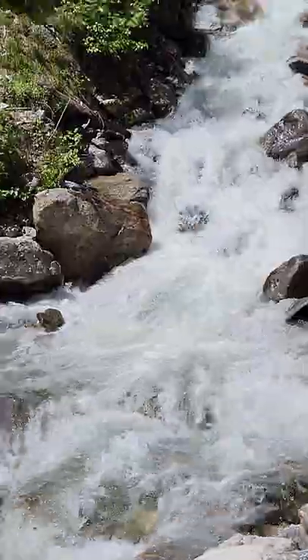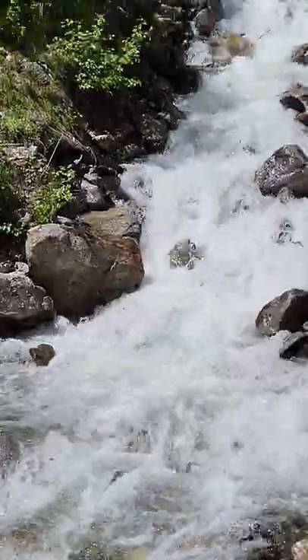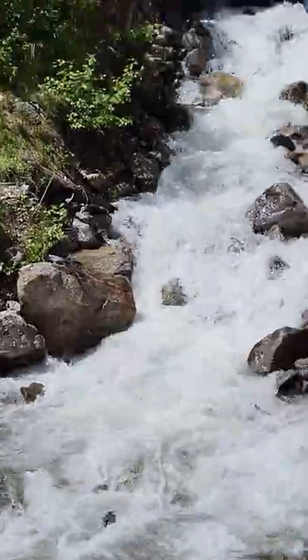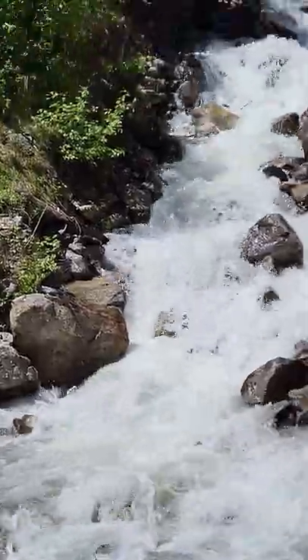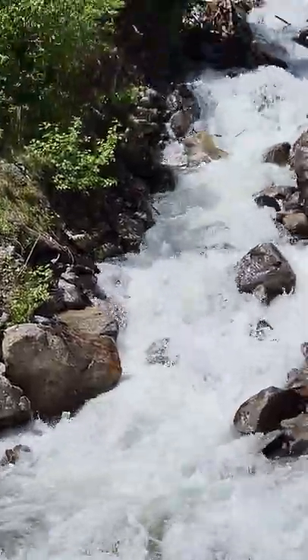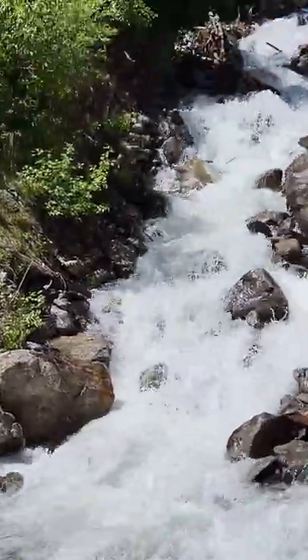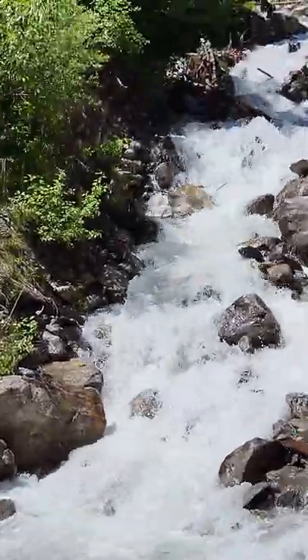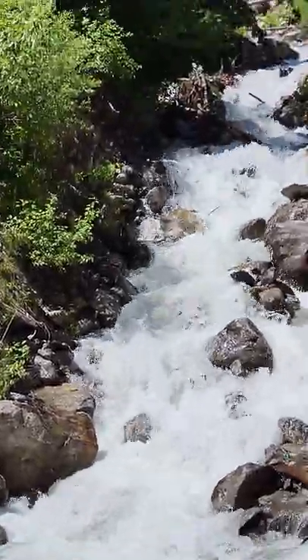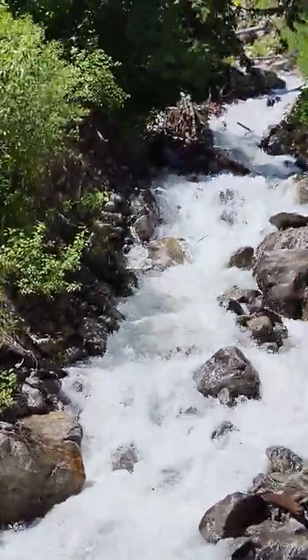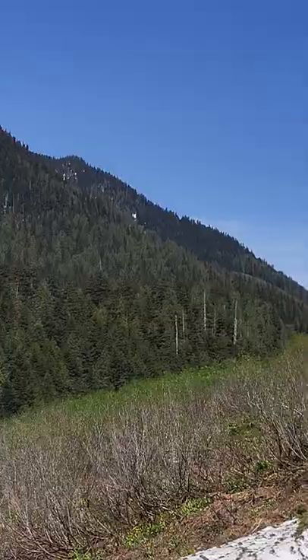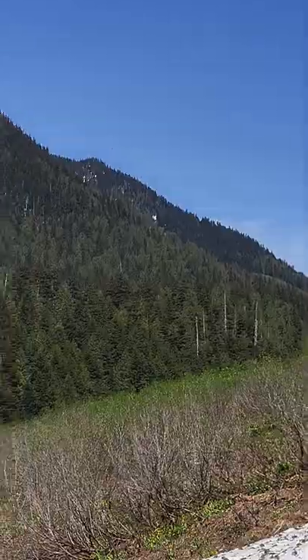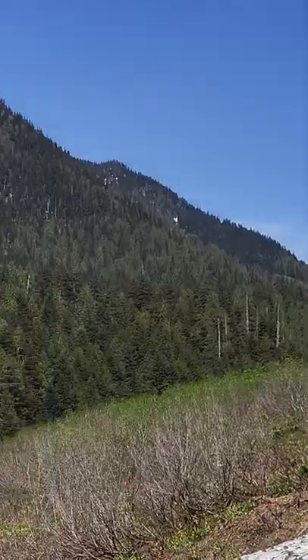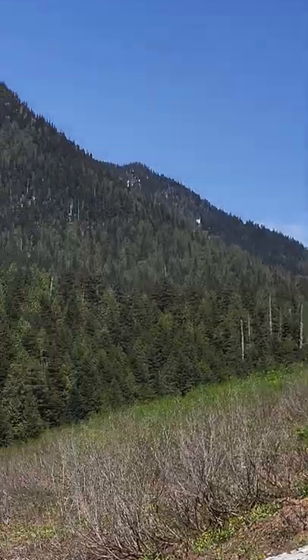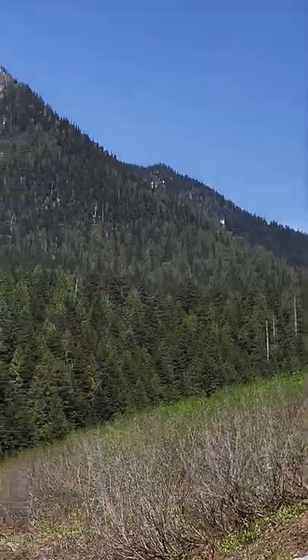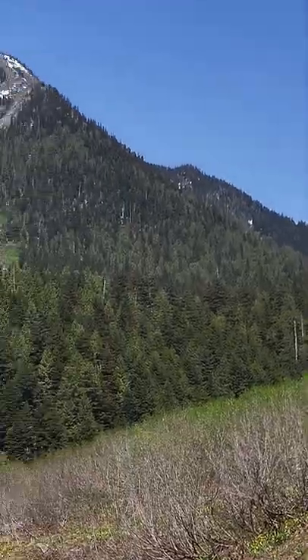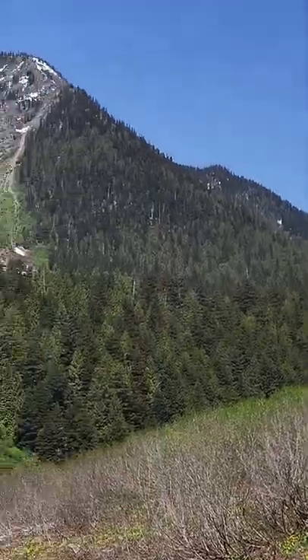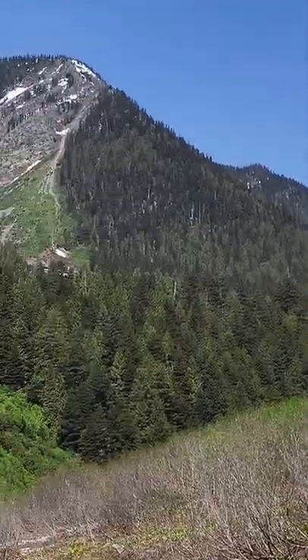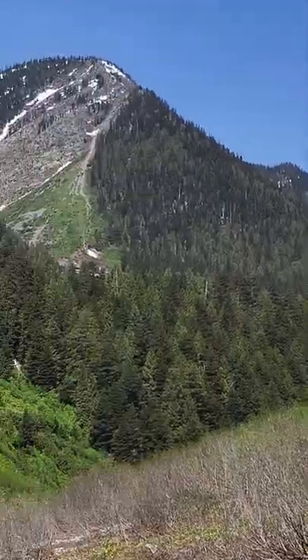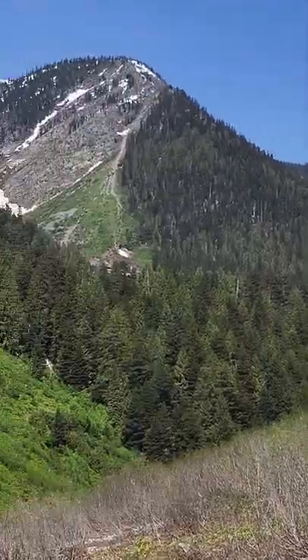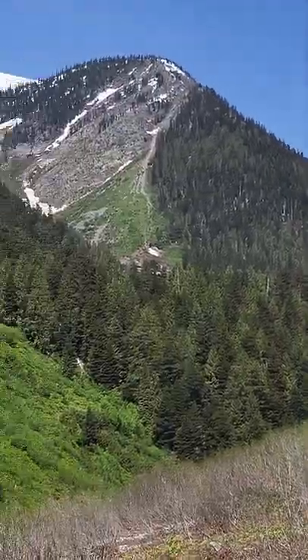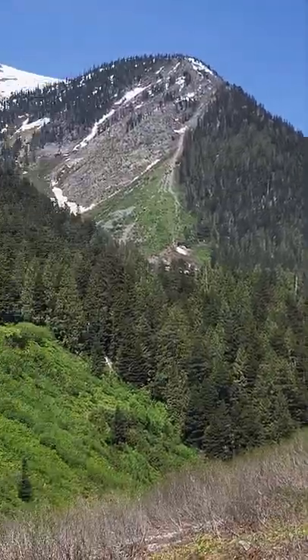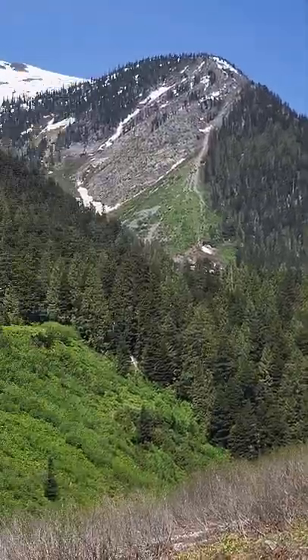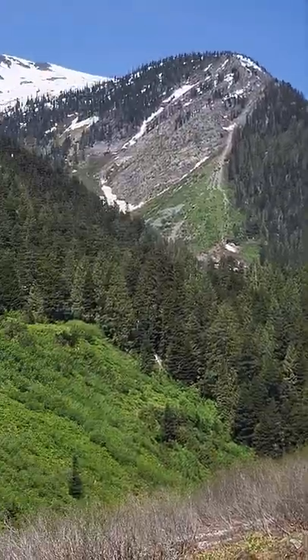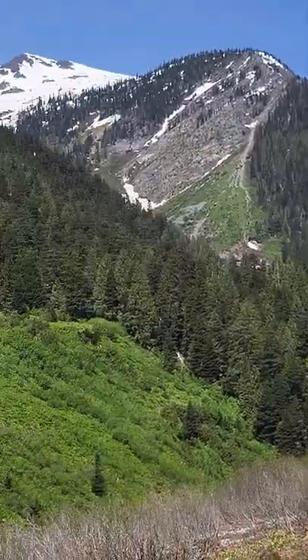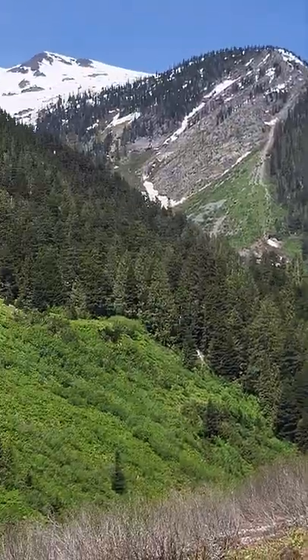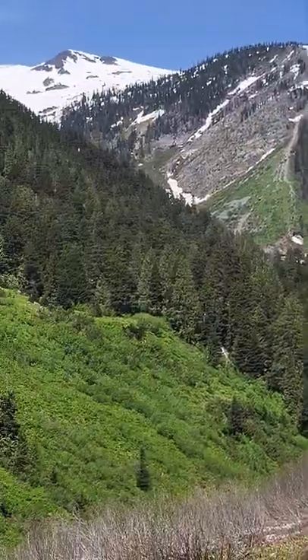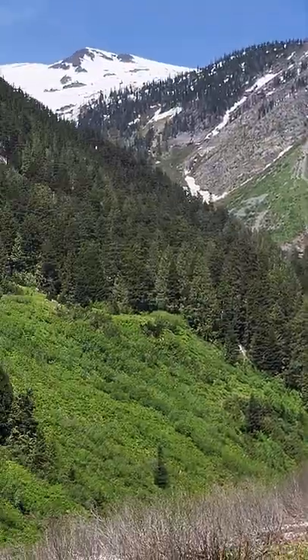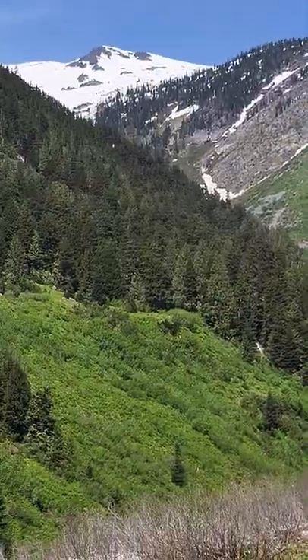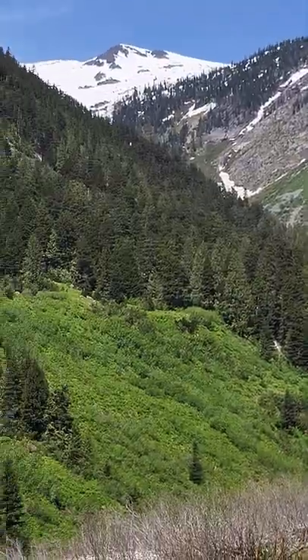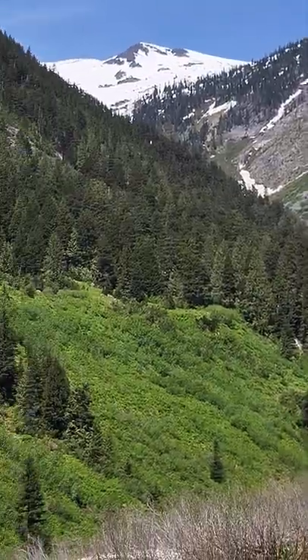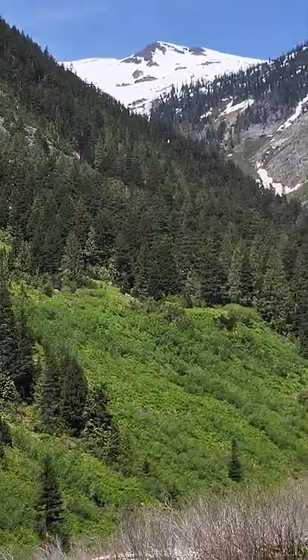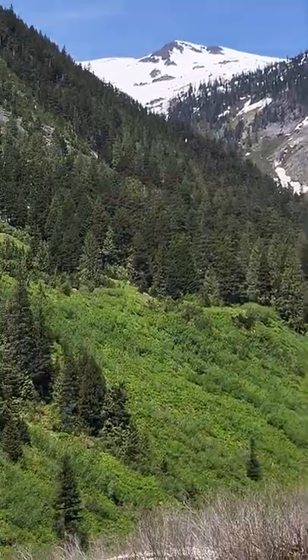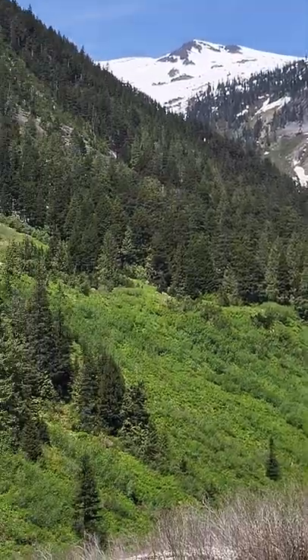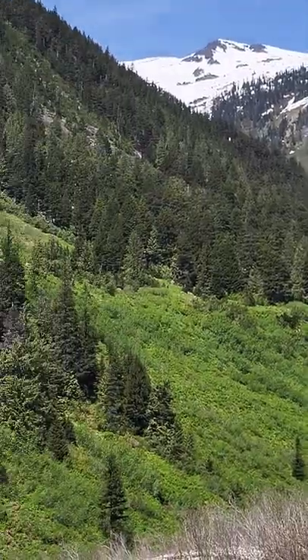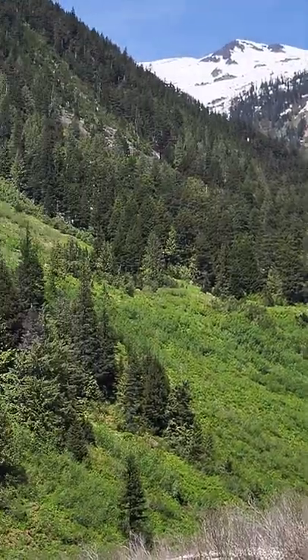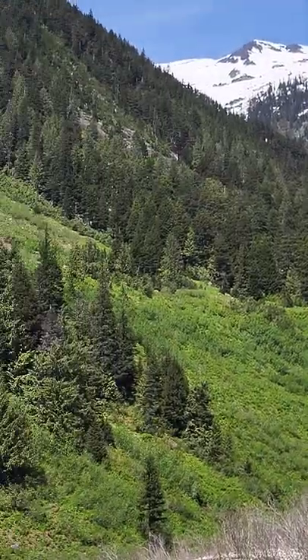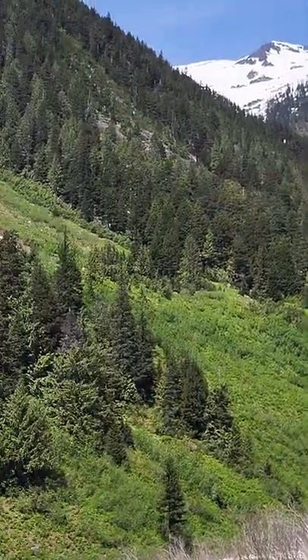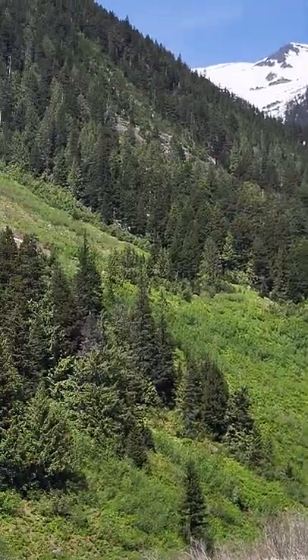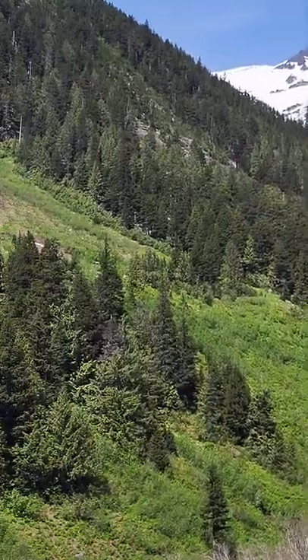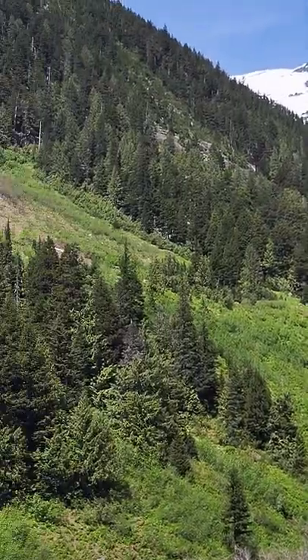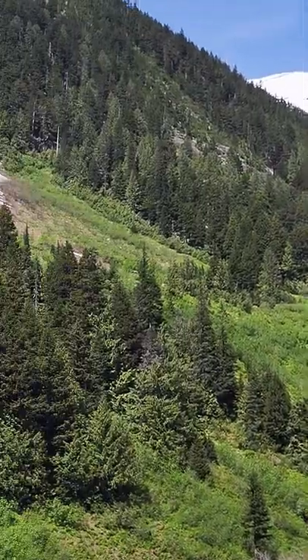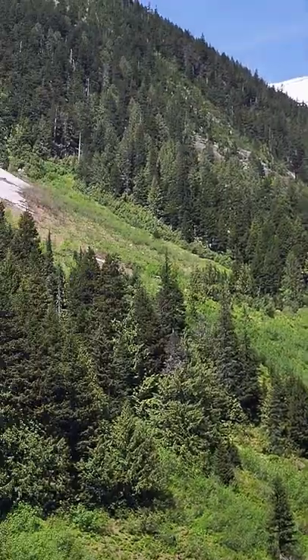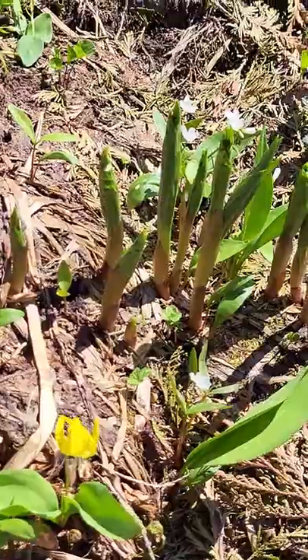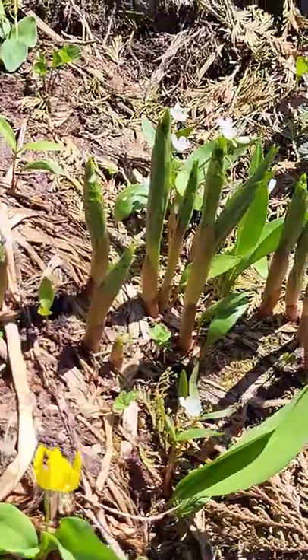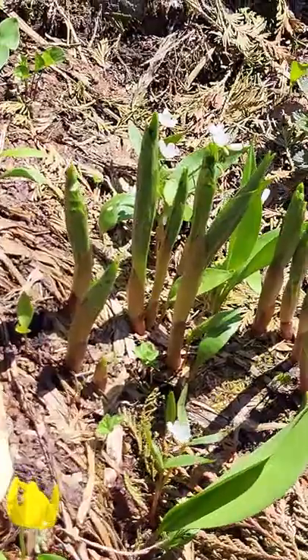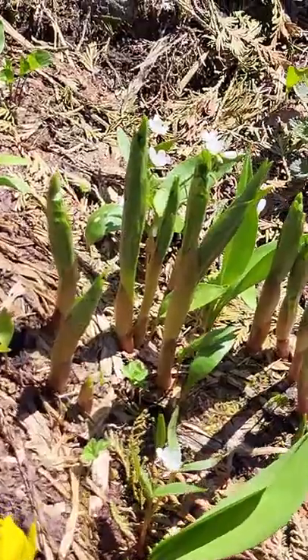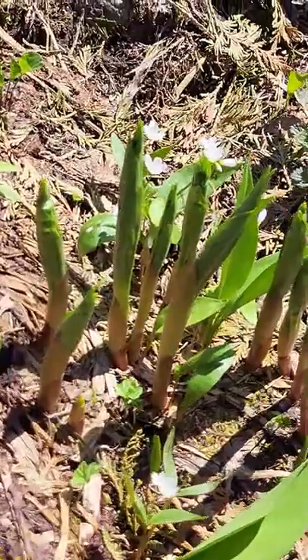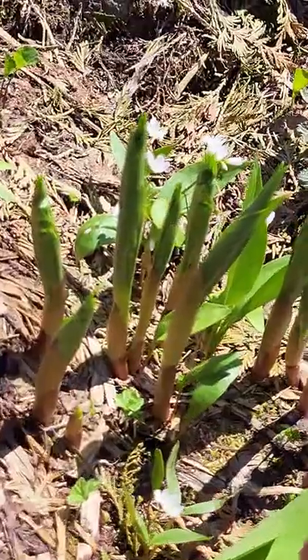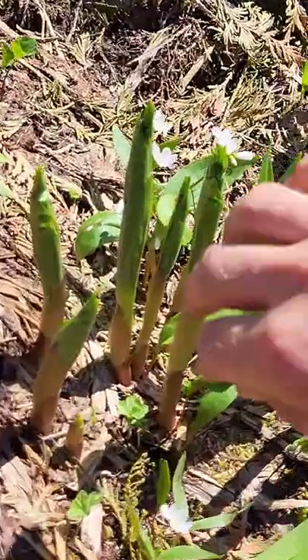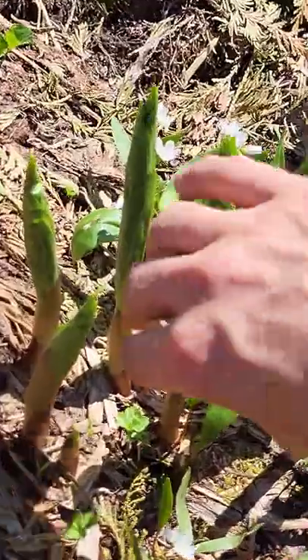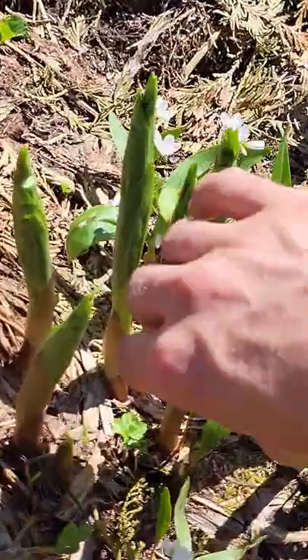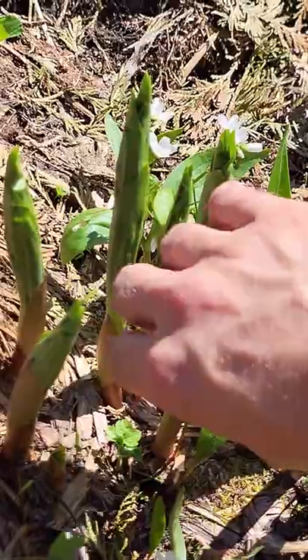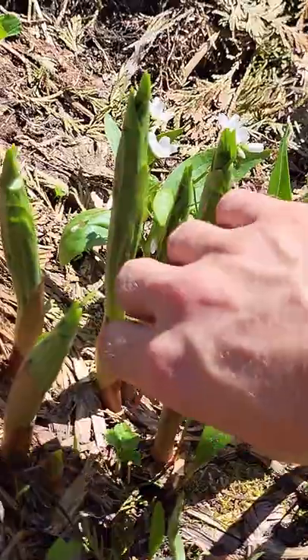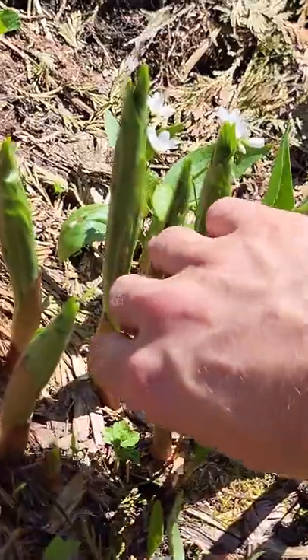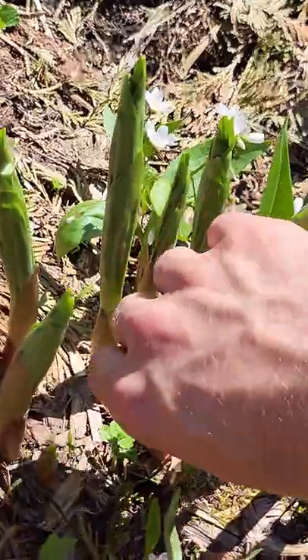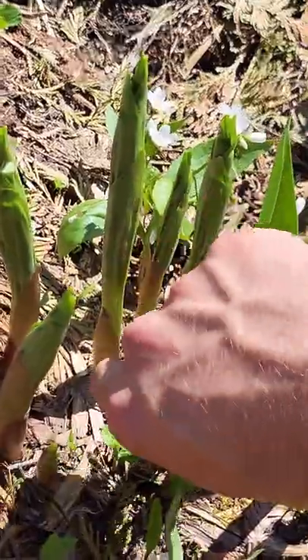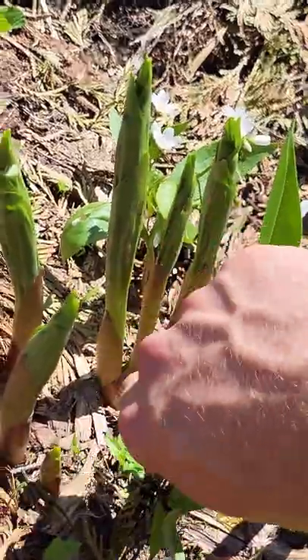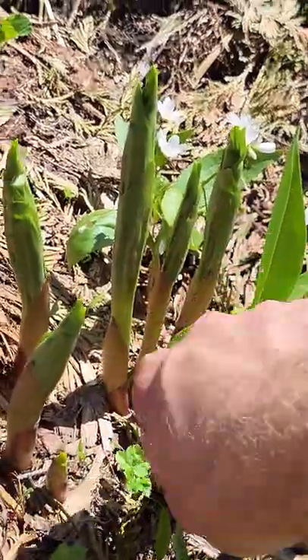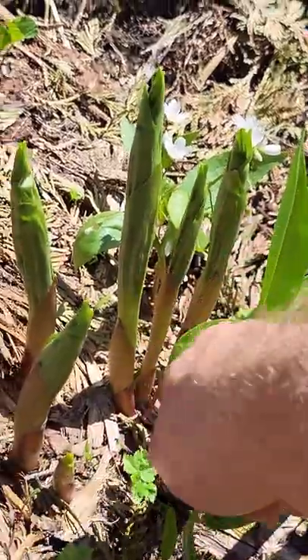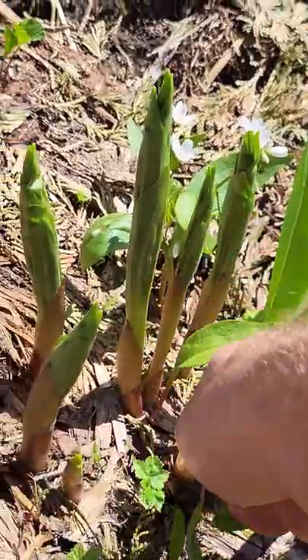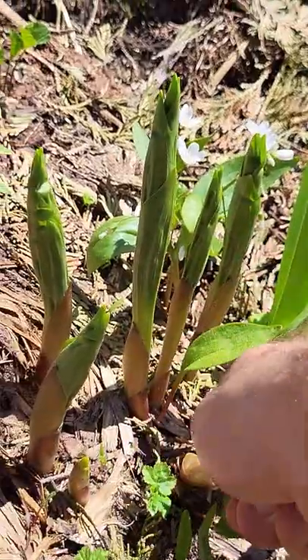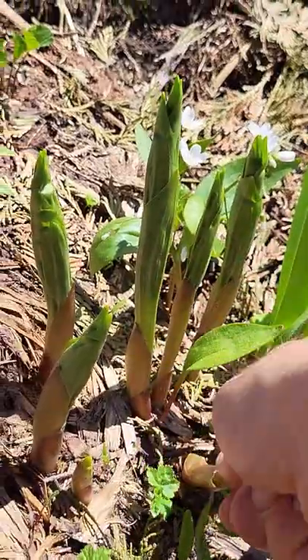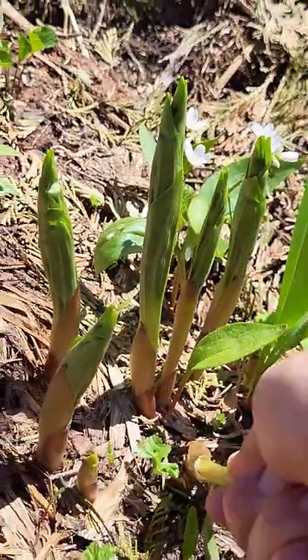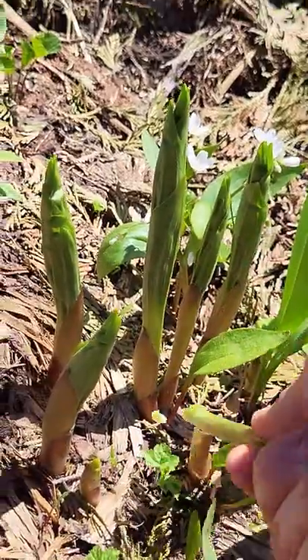One of the great things about living near the mountains is that you can go find the snow line in the middle of summer and pick wild asparagus. Now let's go make something delicious with them.